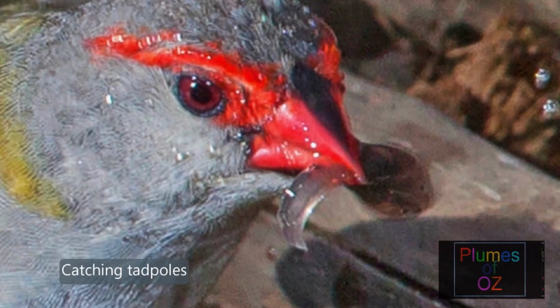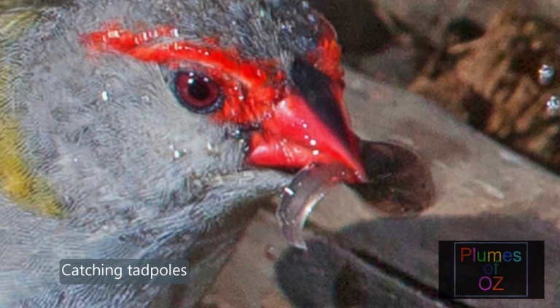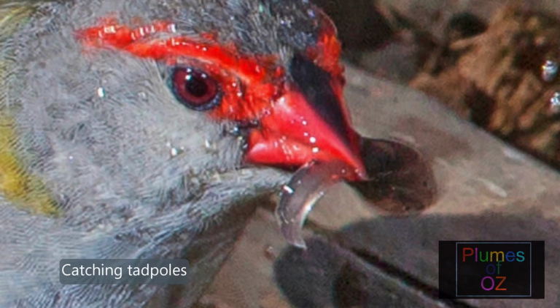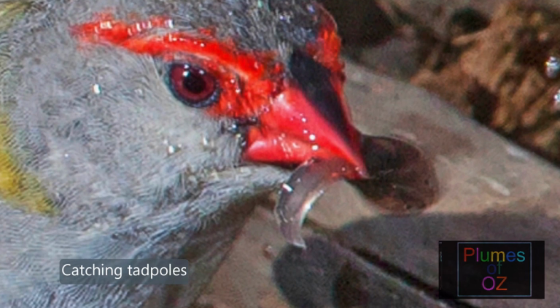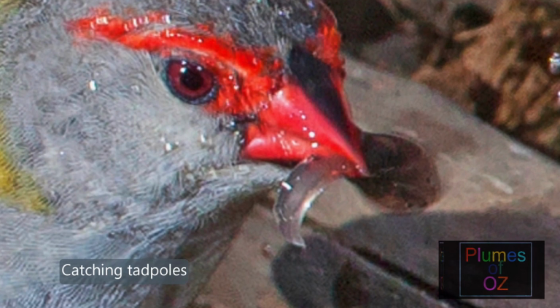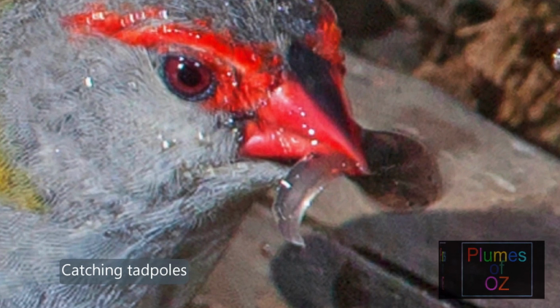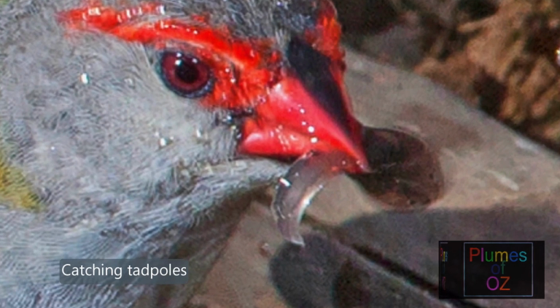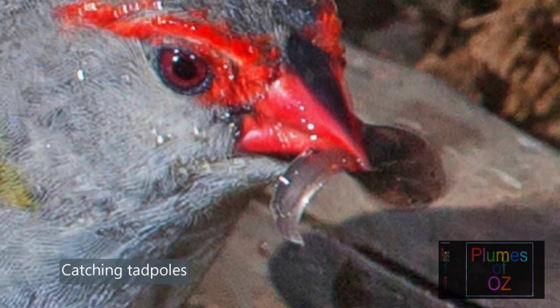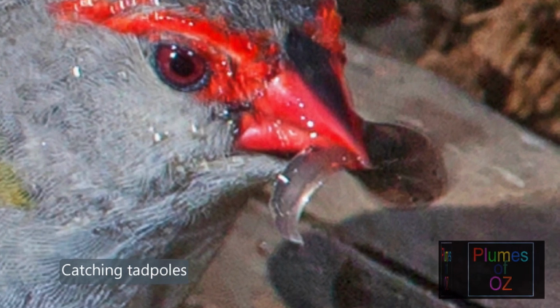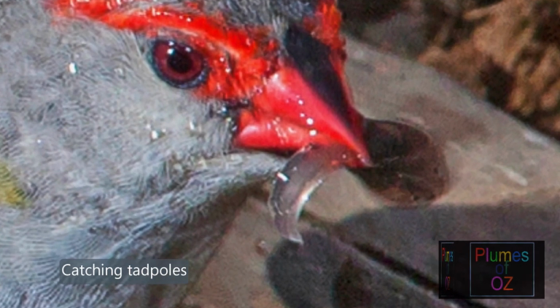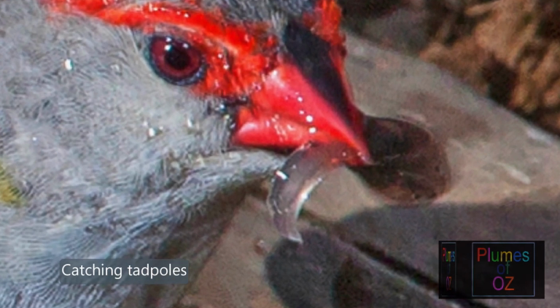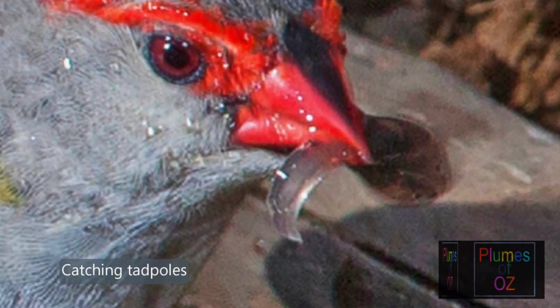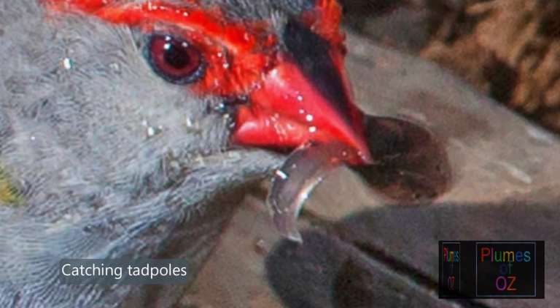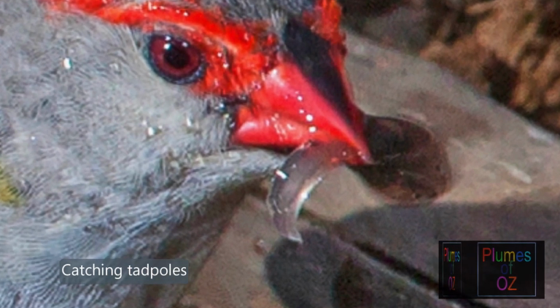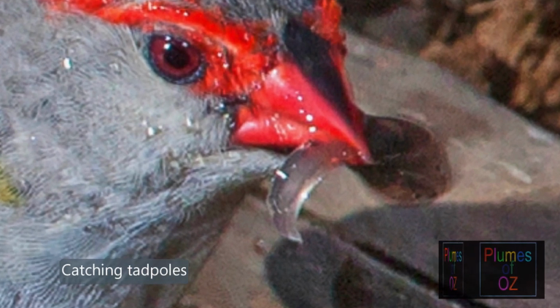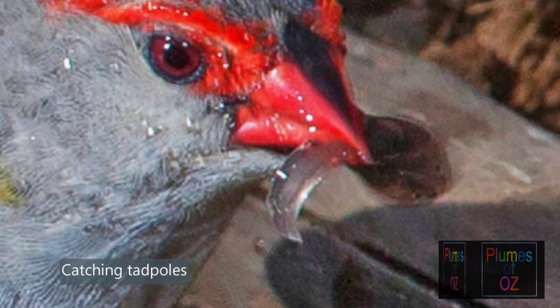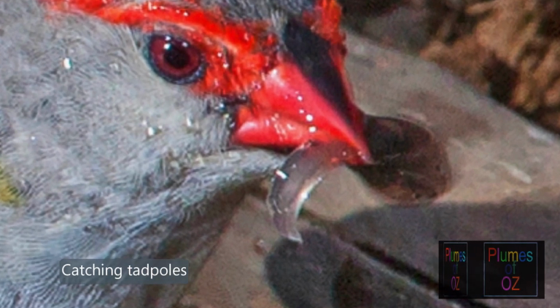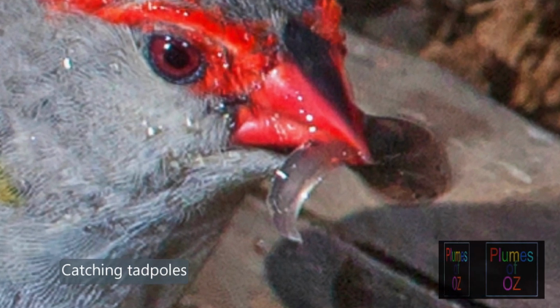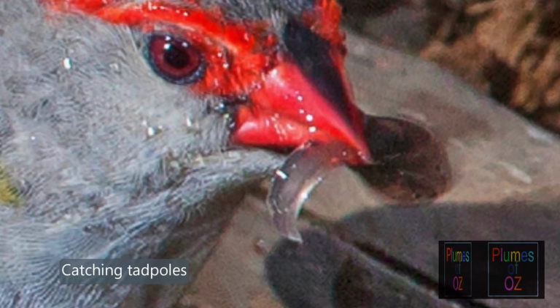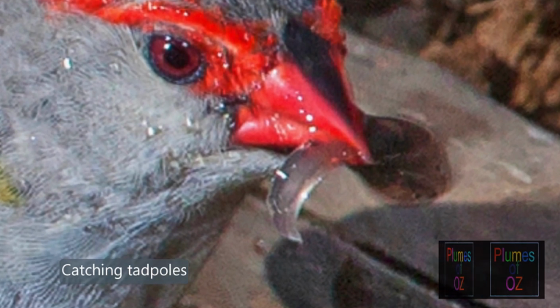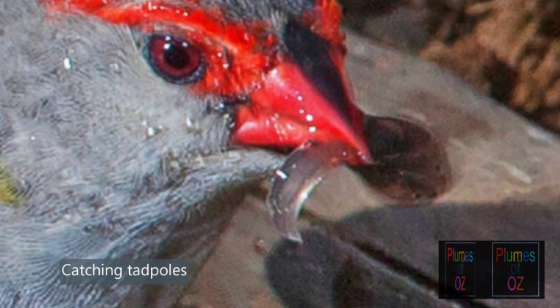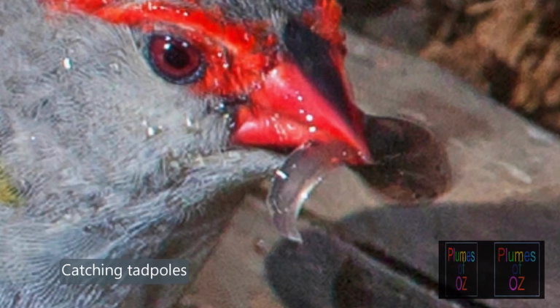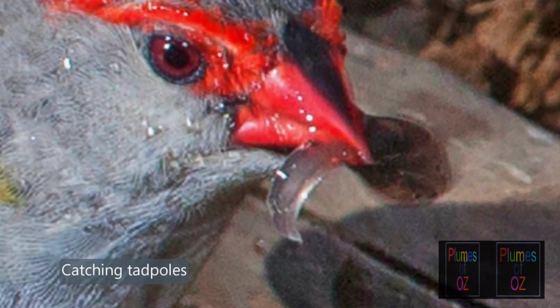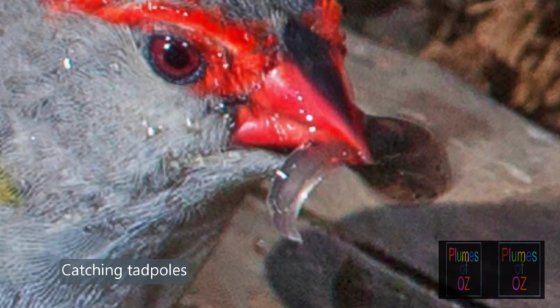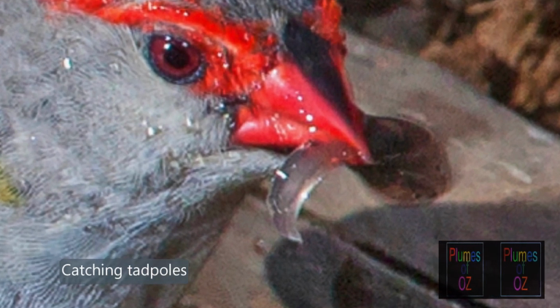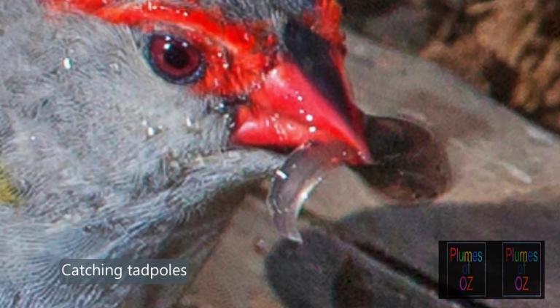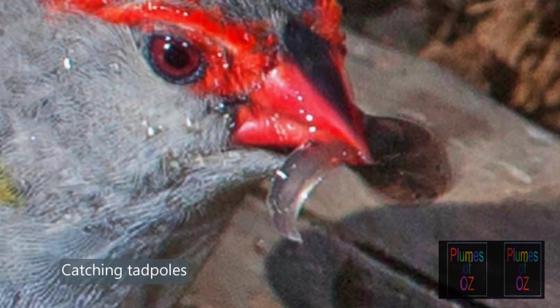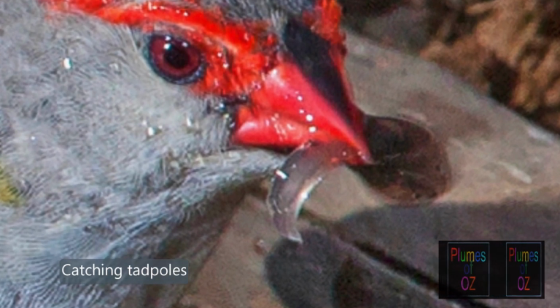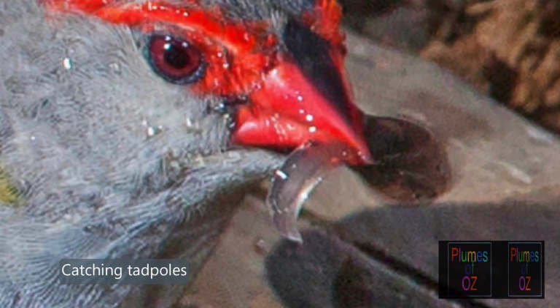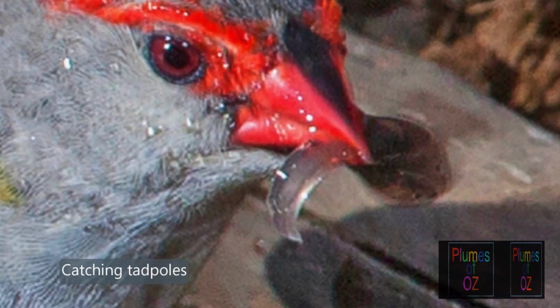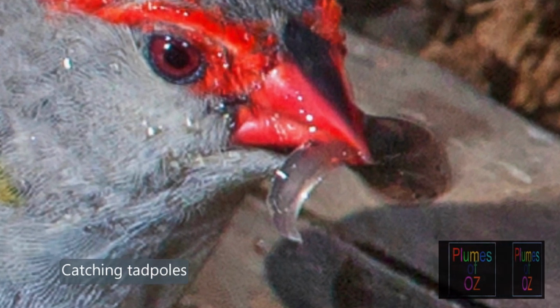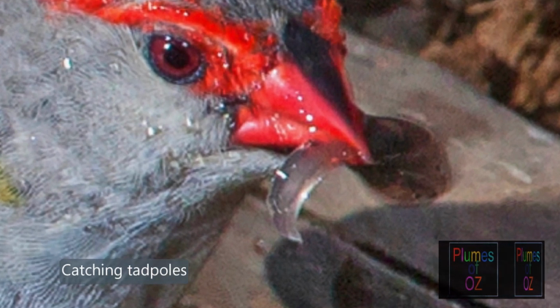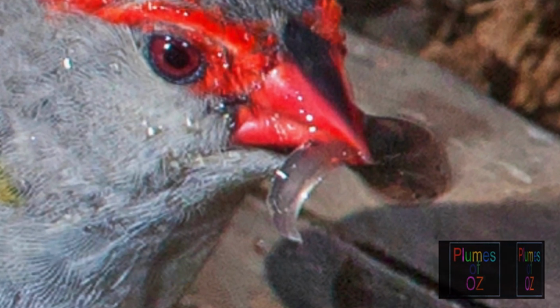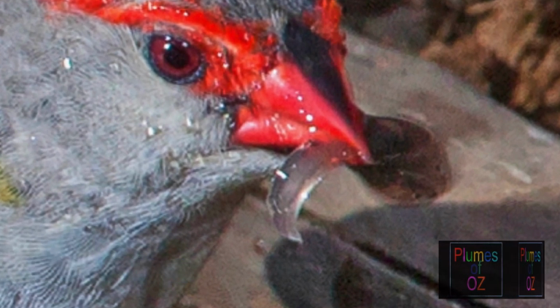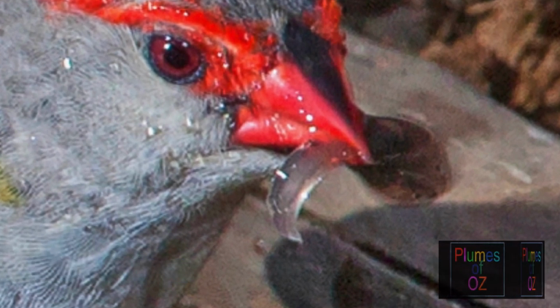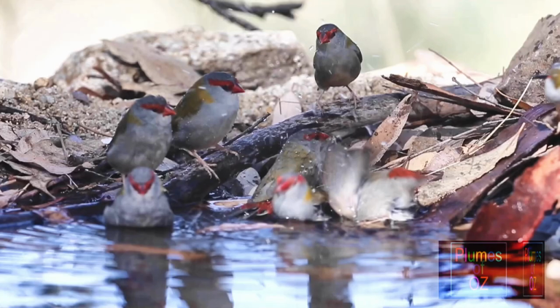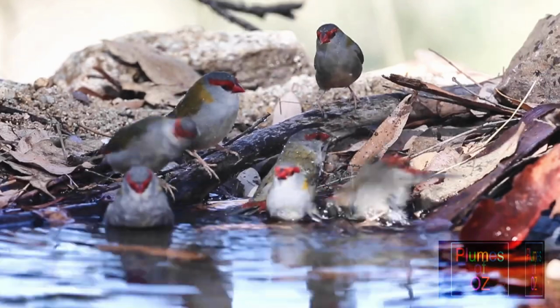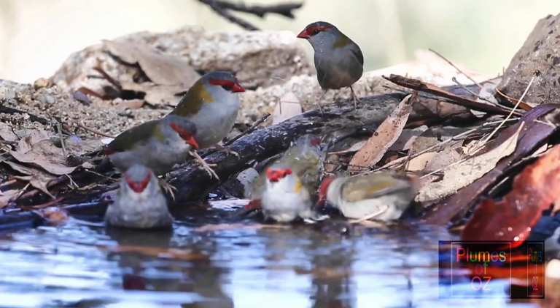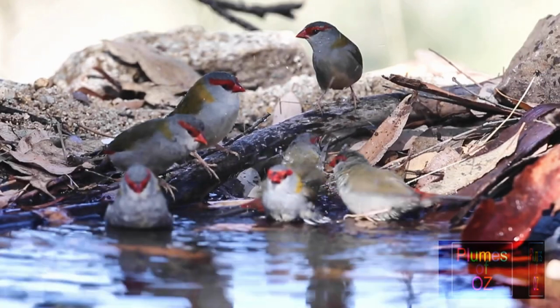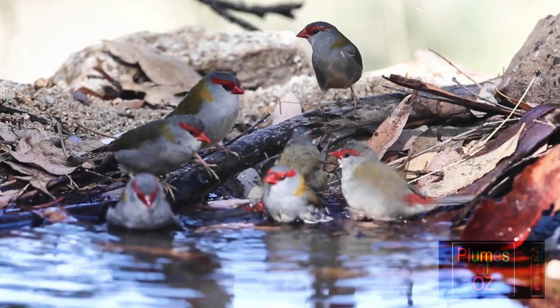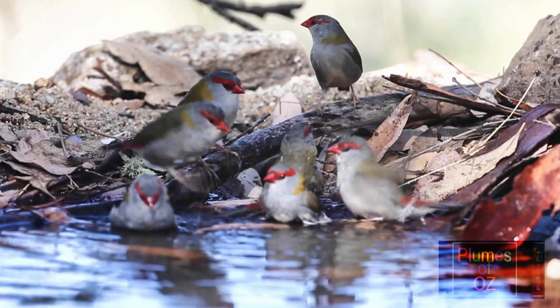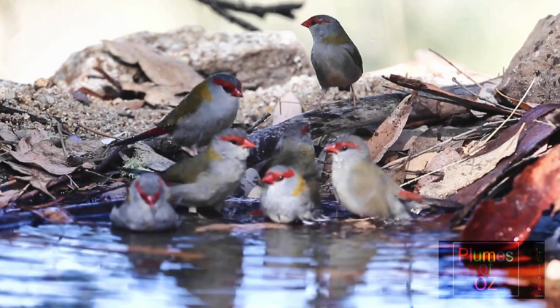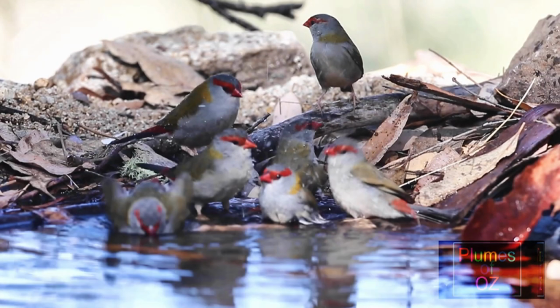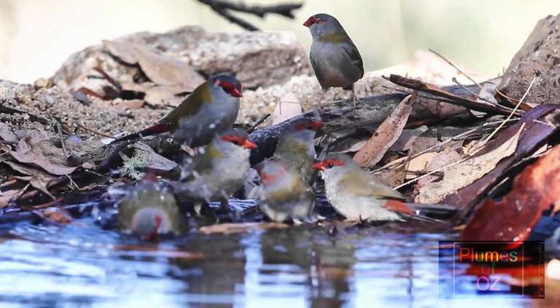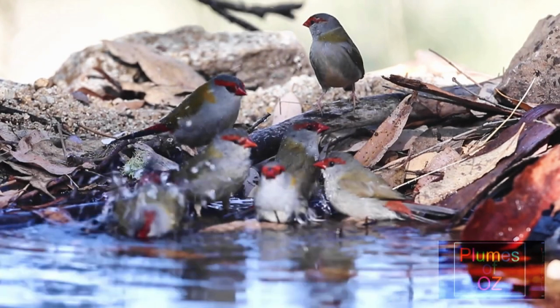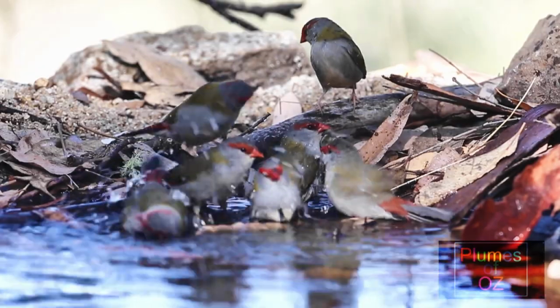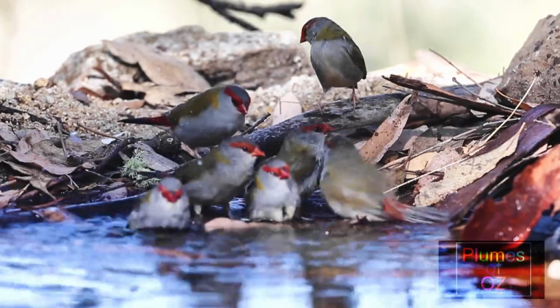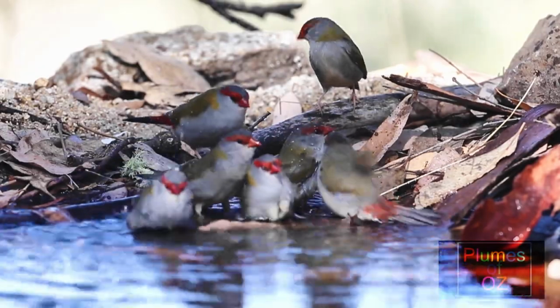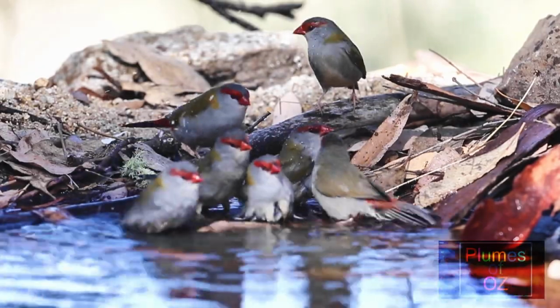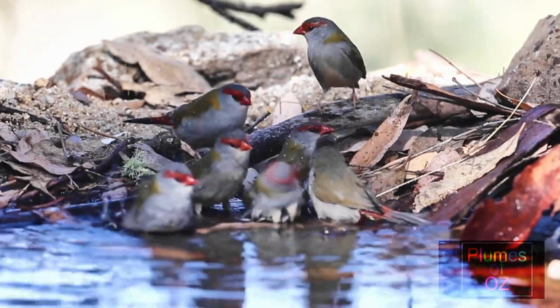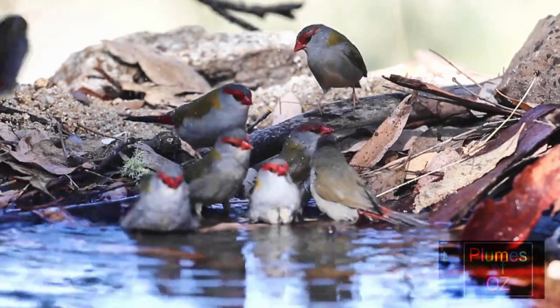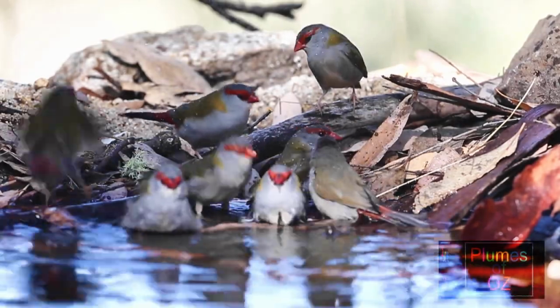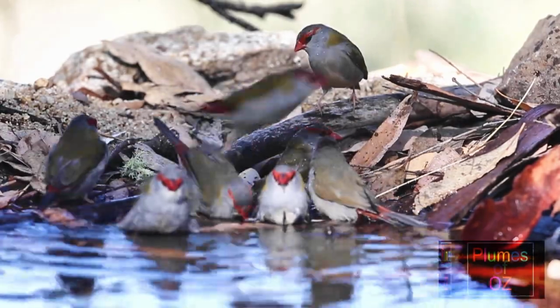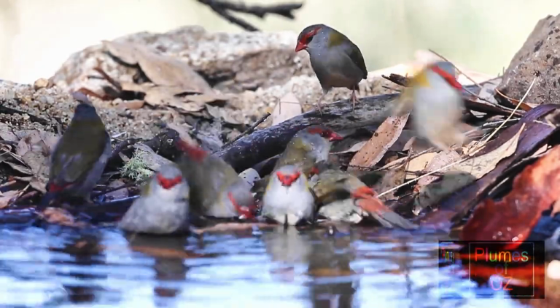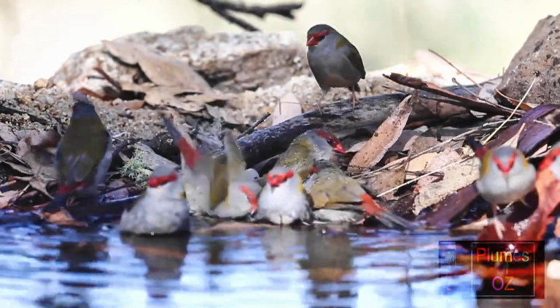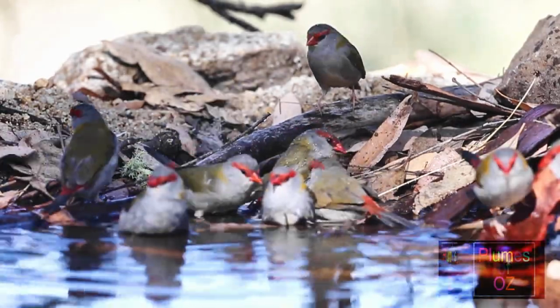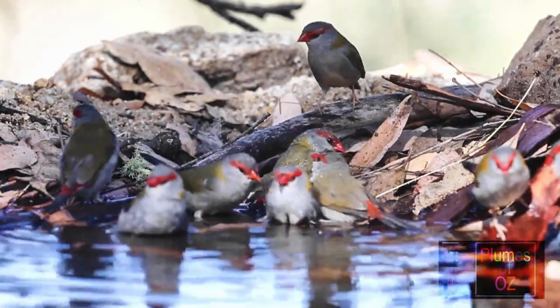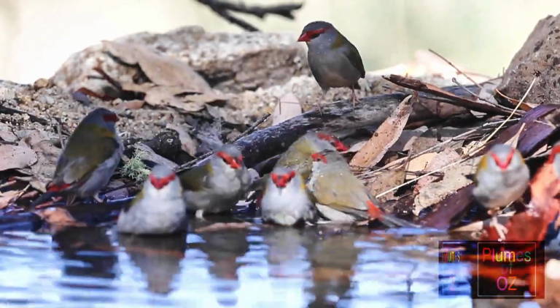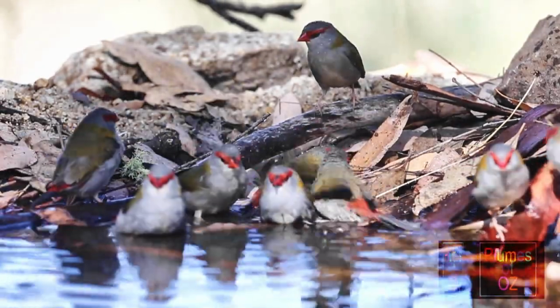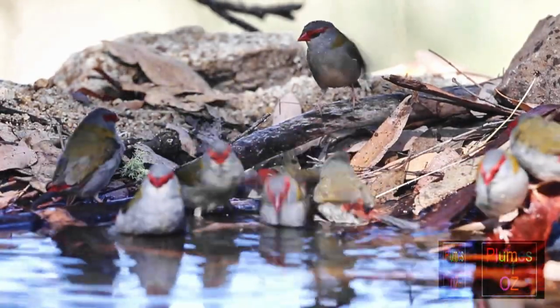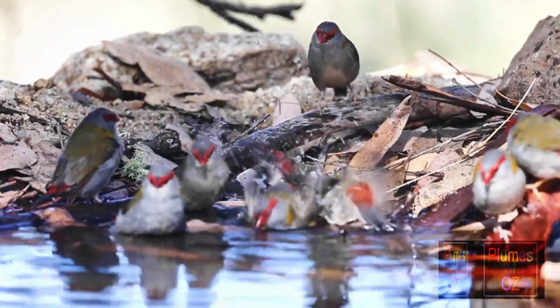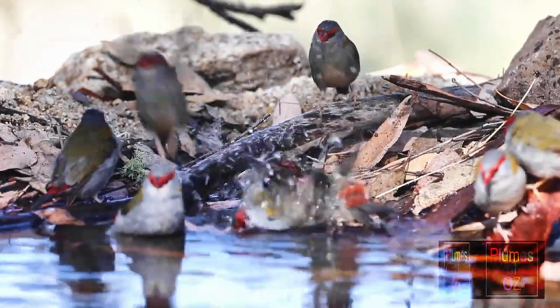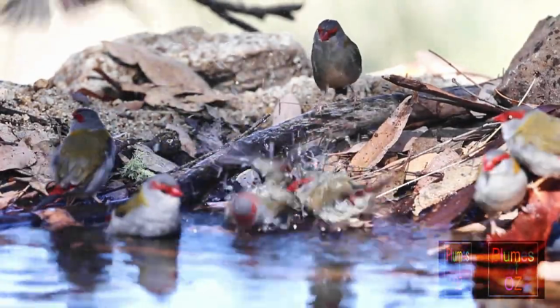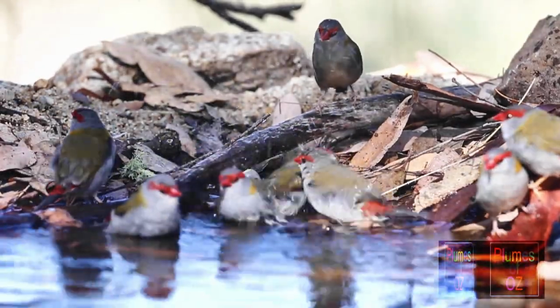If you would like to see more videos of birds in the wild, subscribe to this channel and you will get notification of our next release.